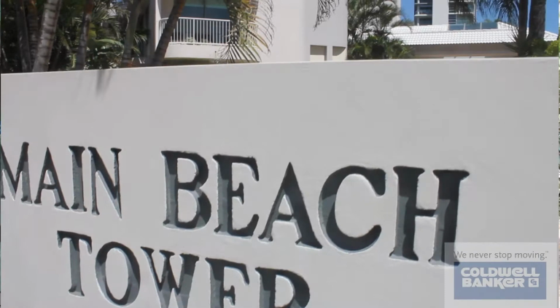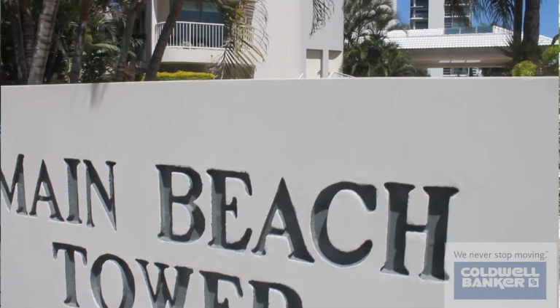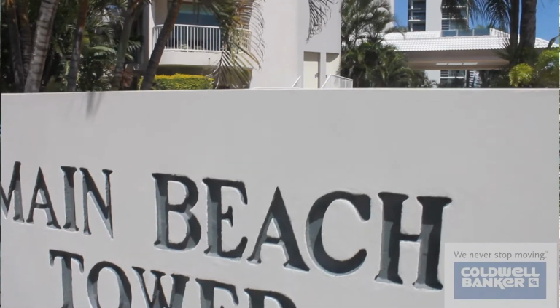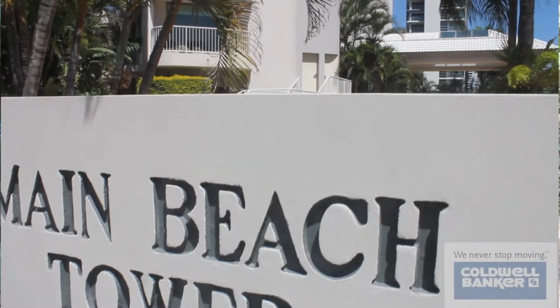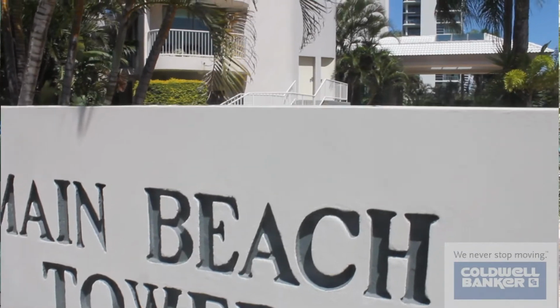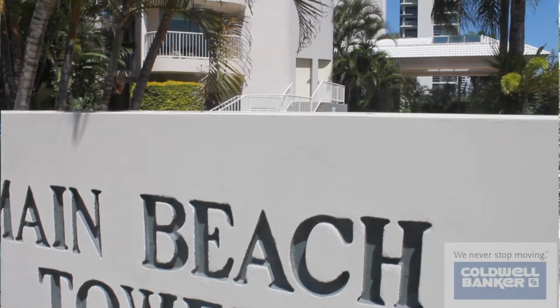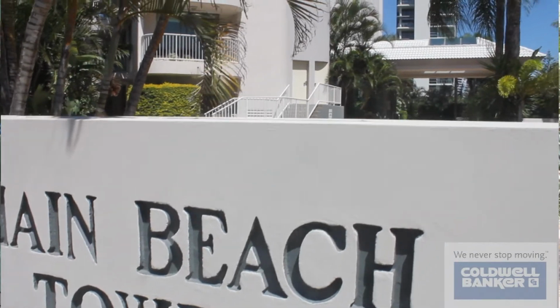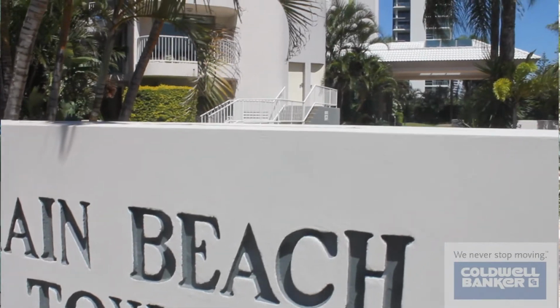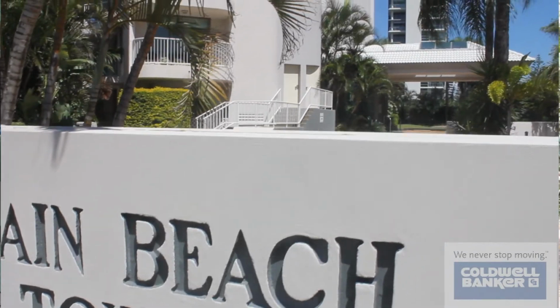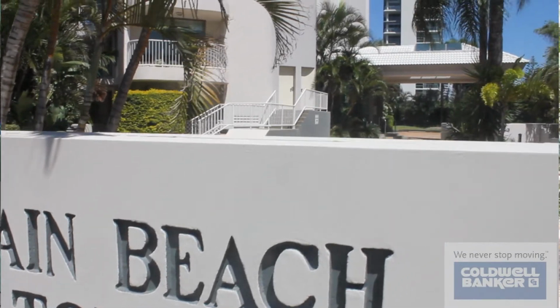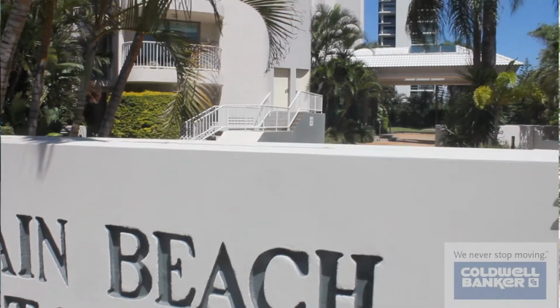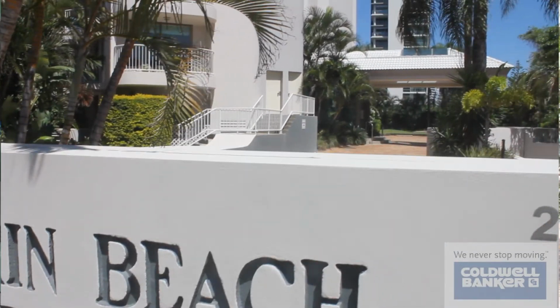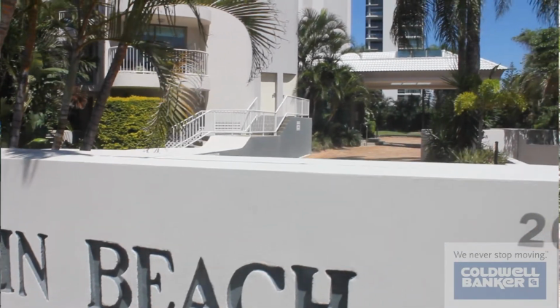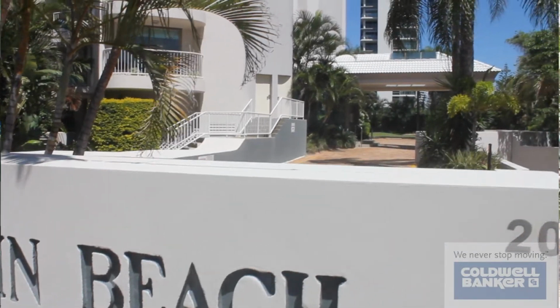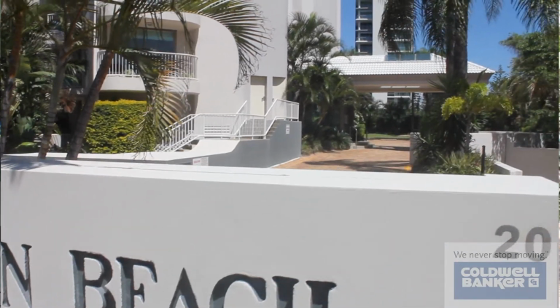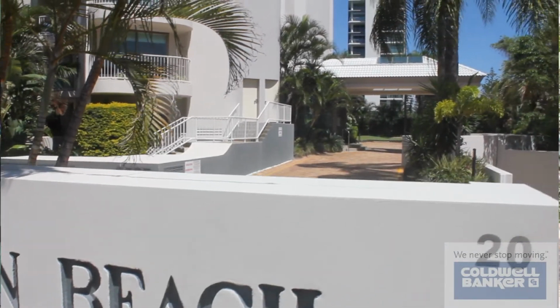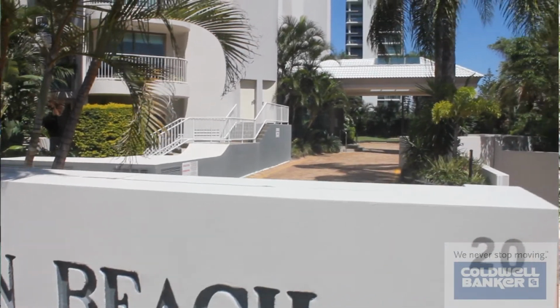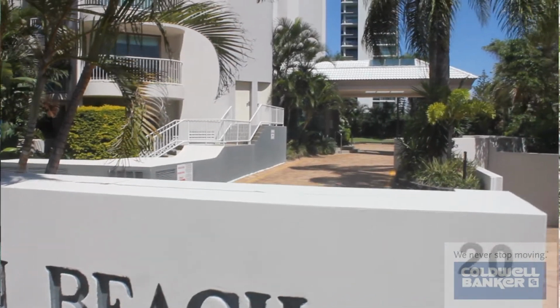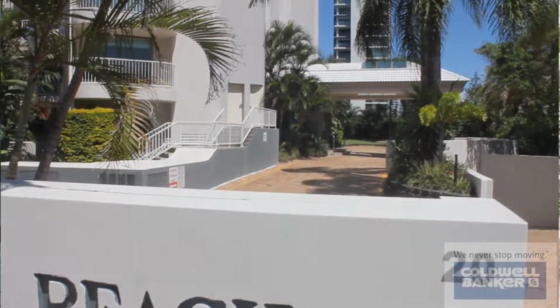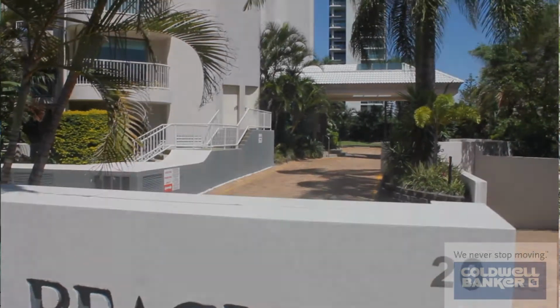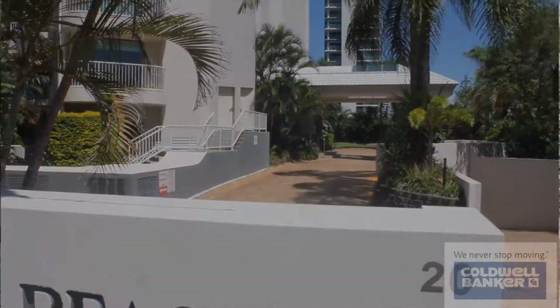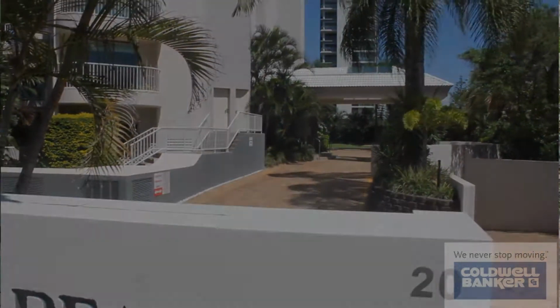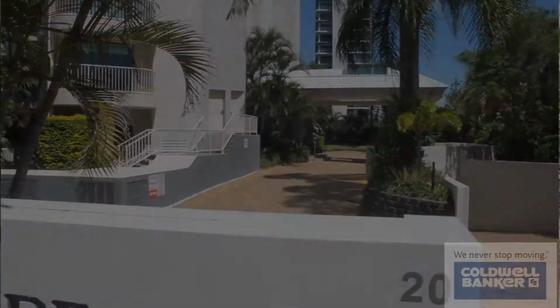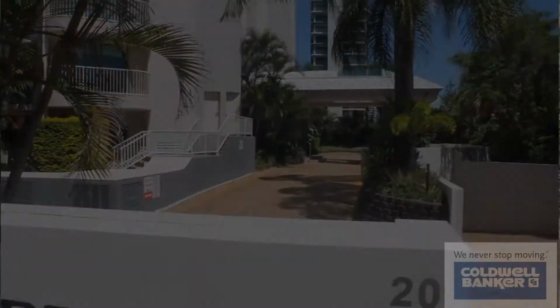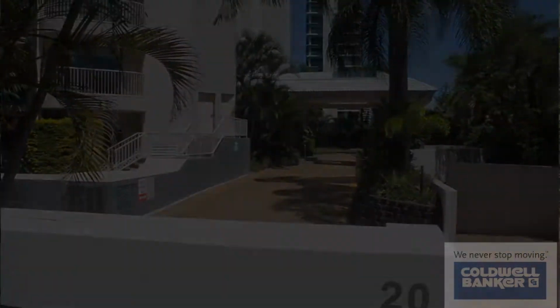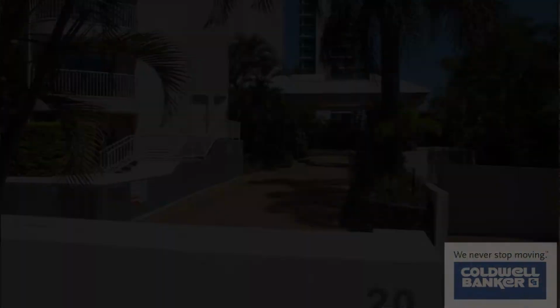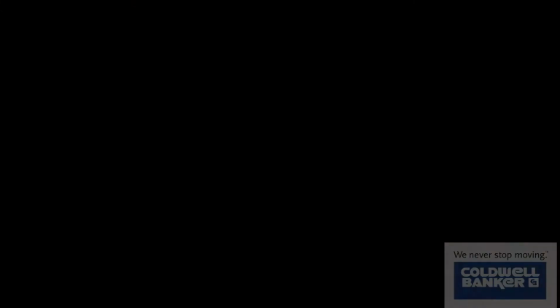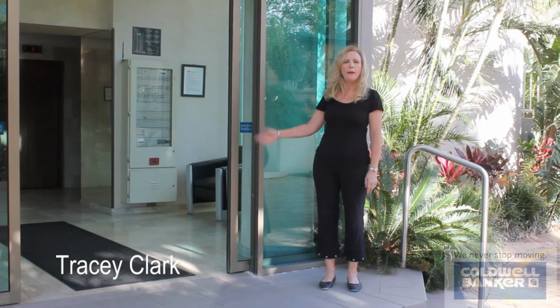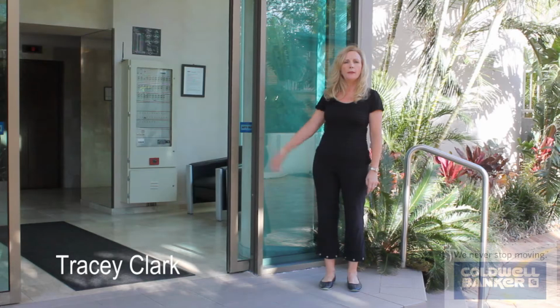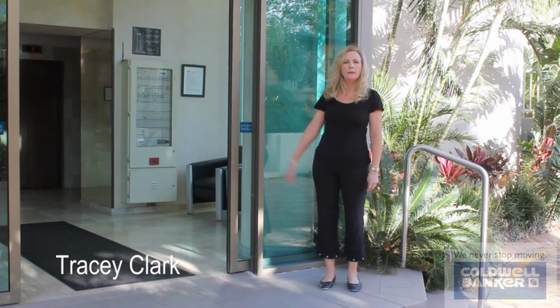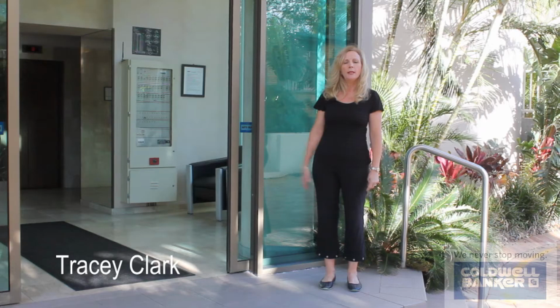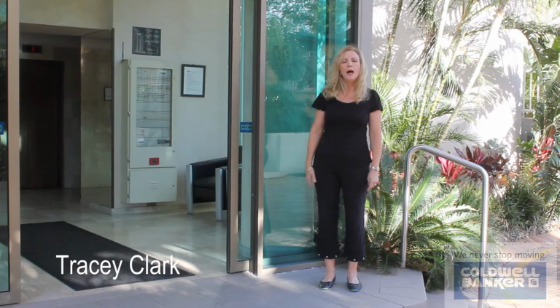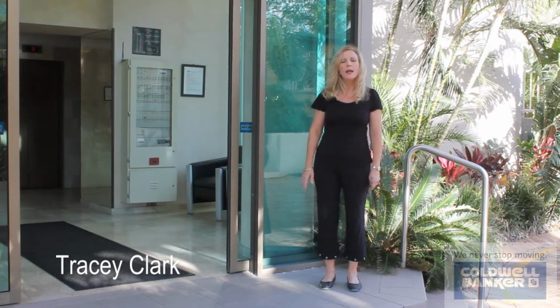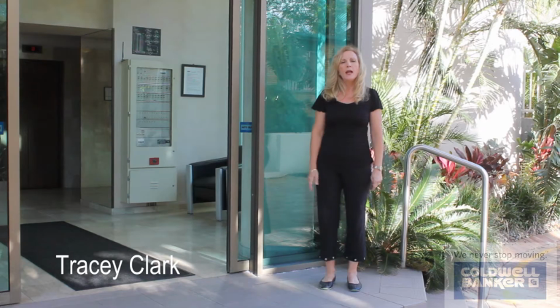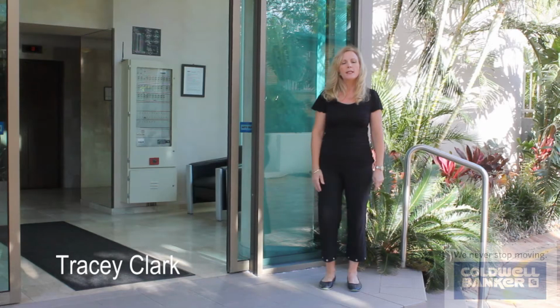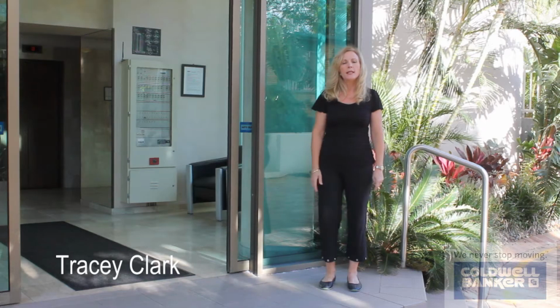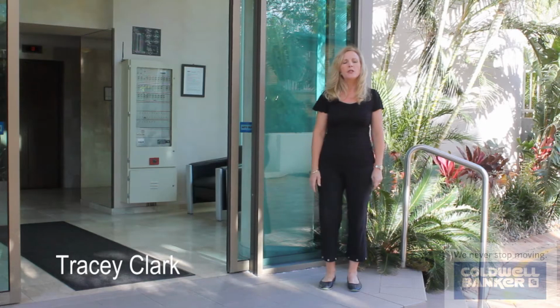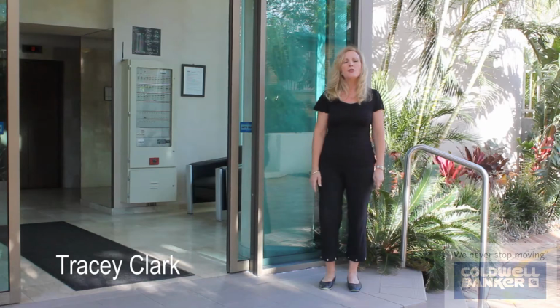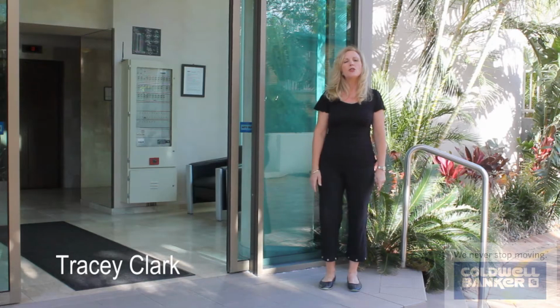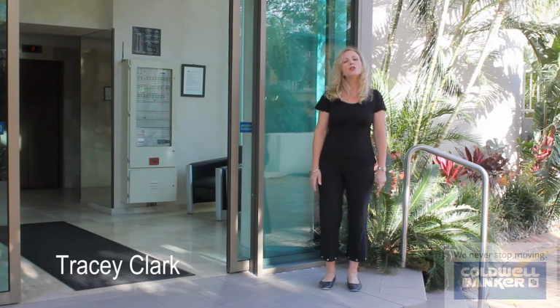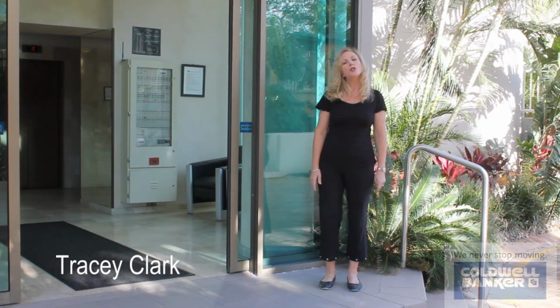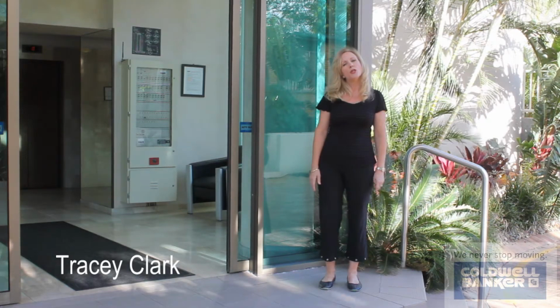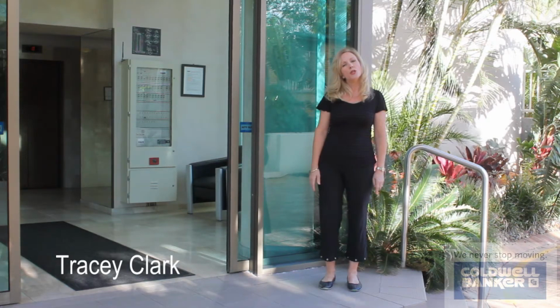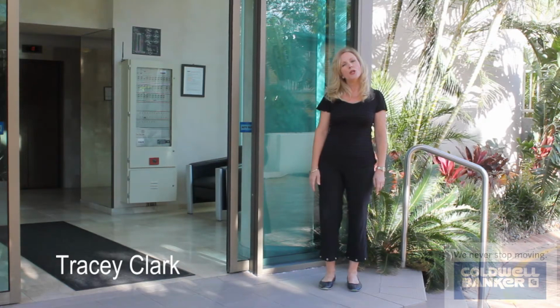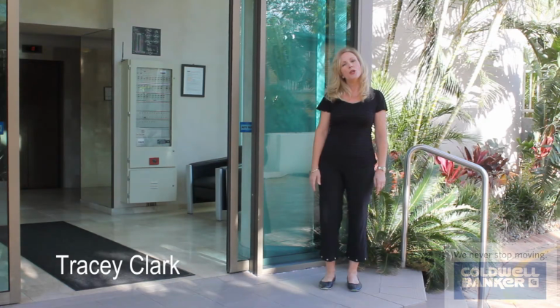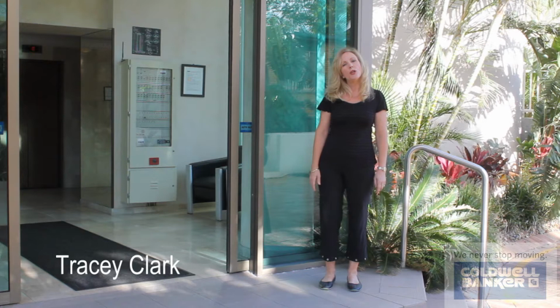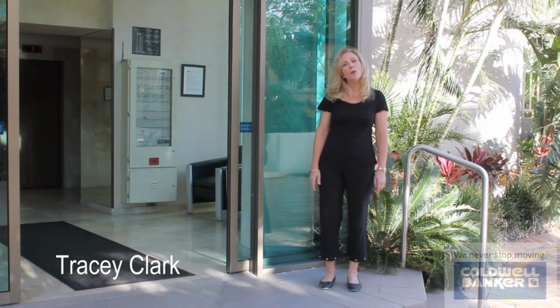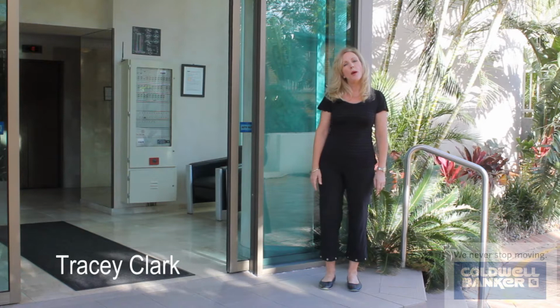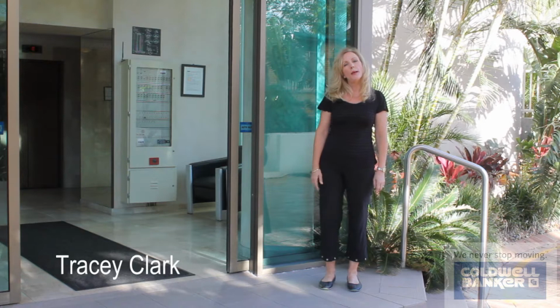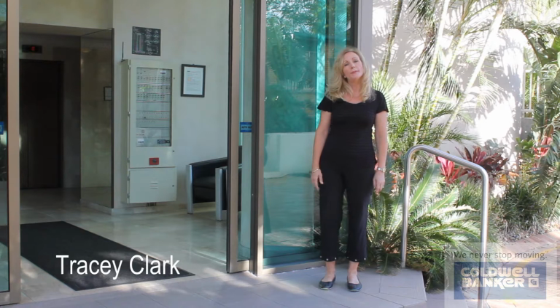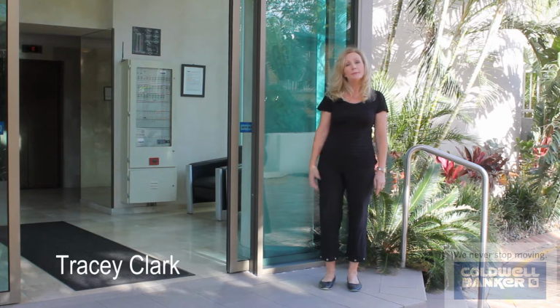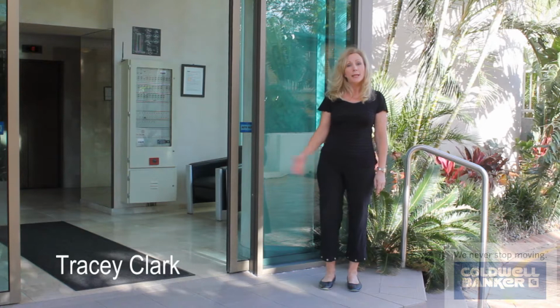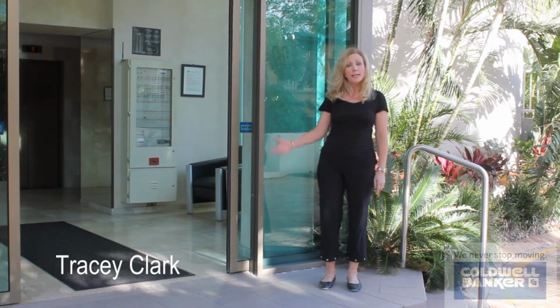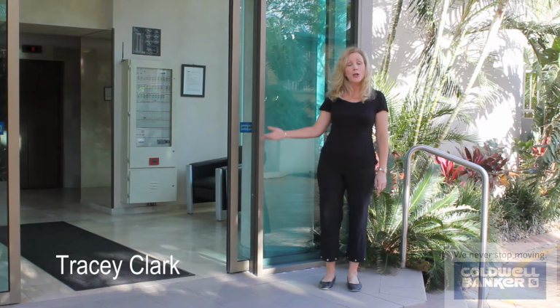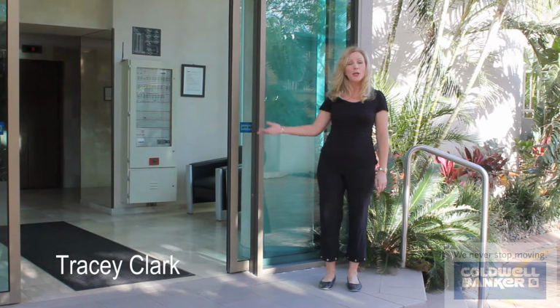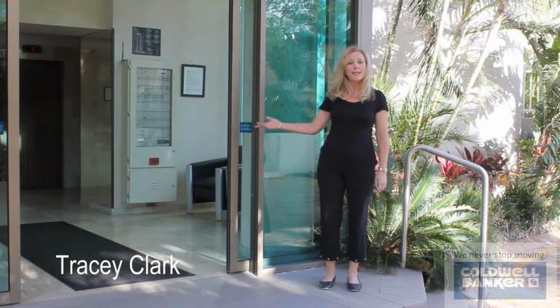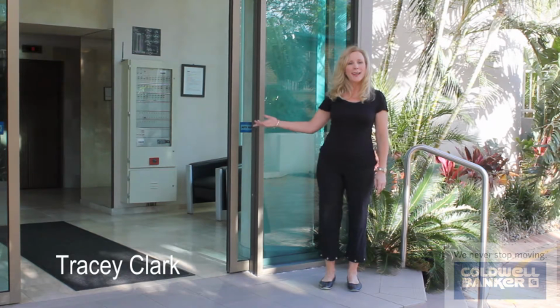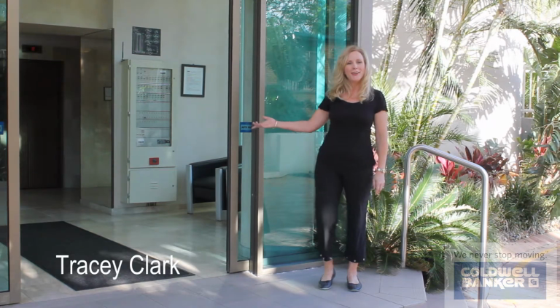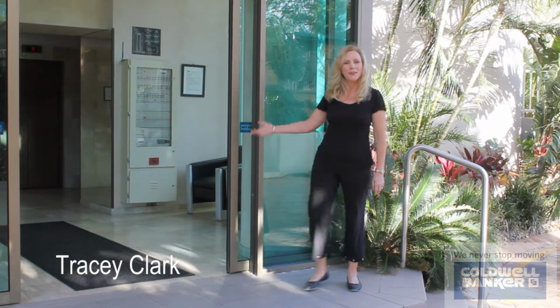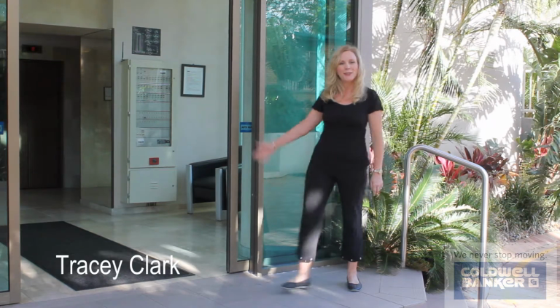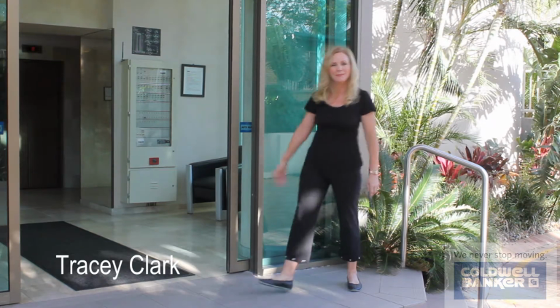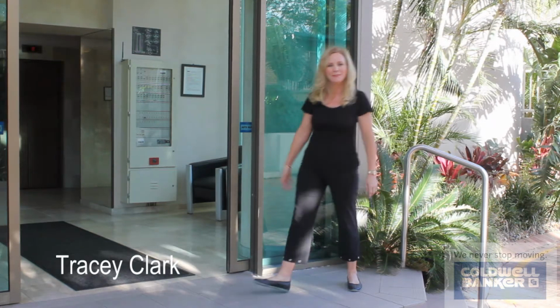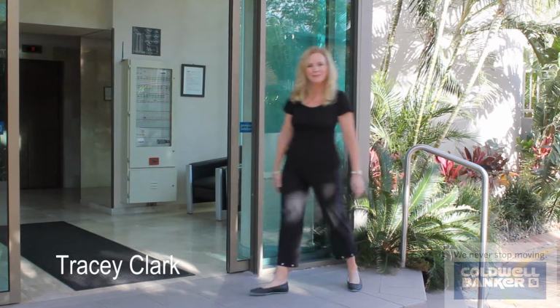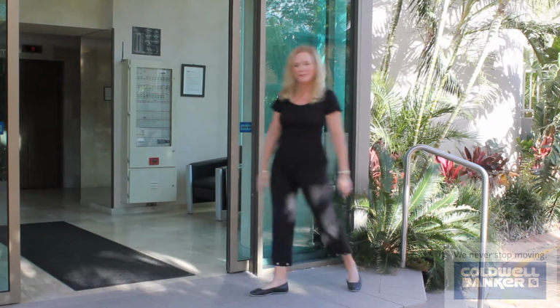Hello, I'm Tracy Clark. Welcome to Main Beach Tower. I'd like to introduce you to Unit 31. Let's go and take a look.